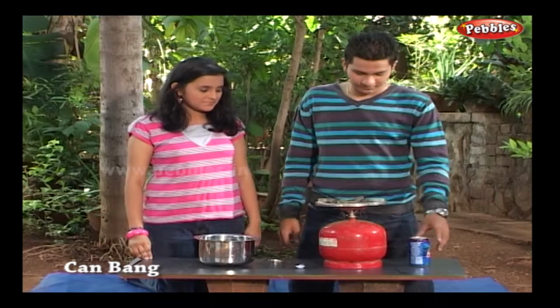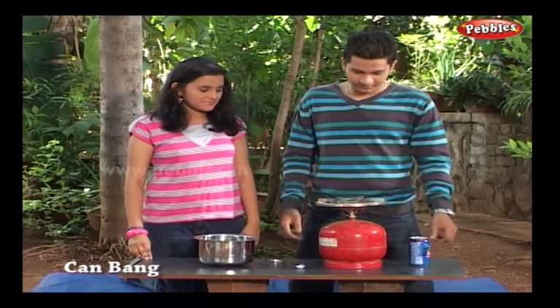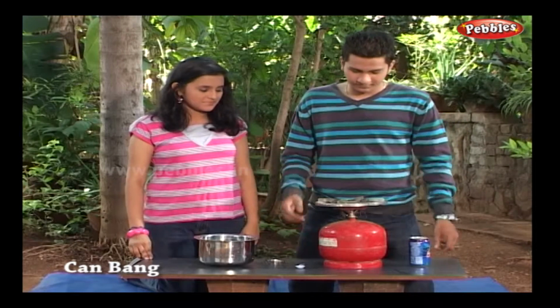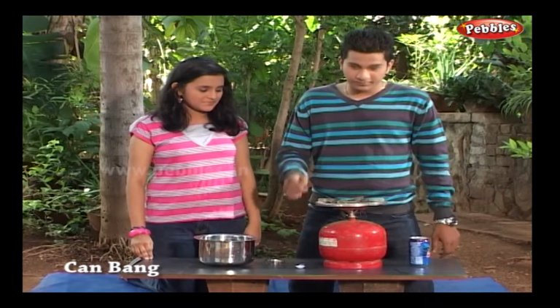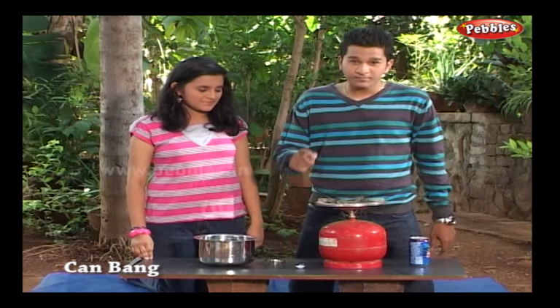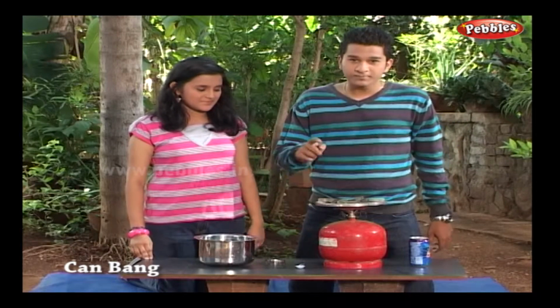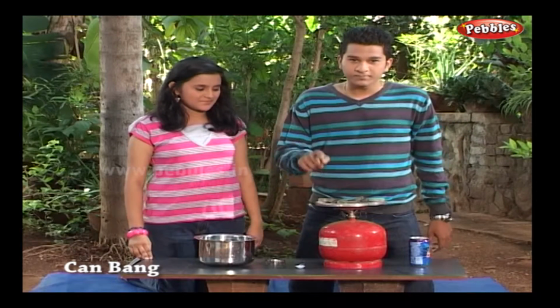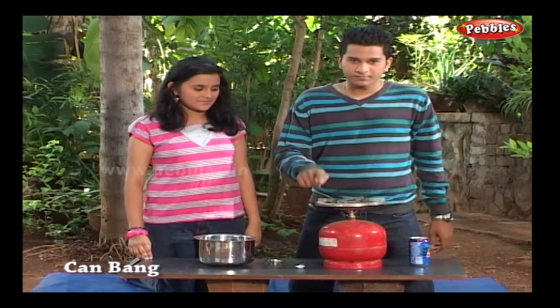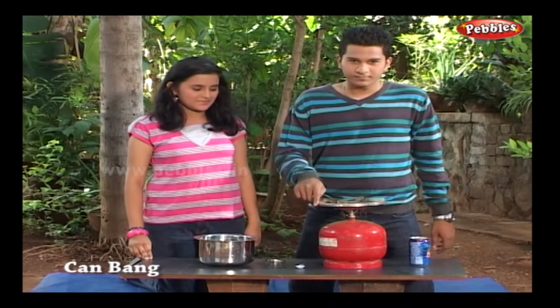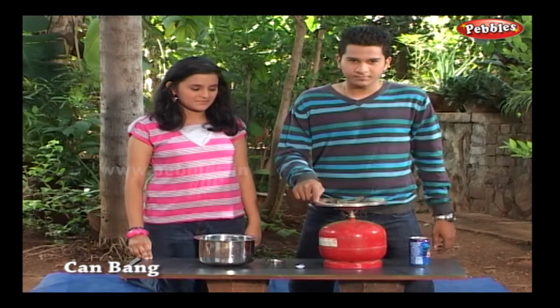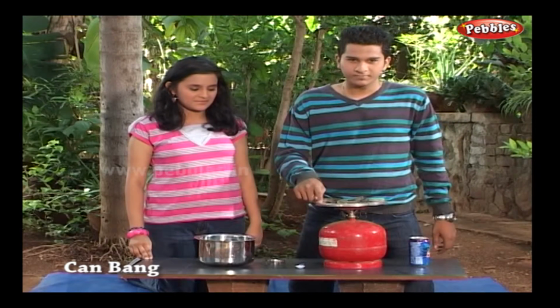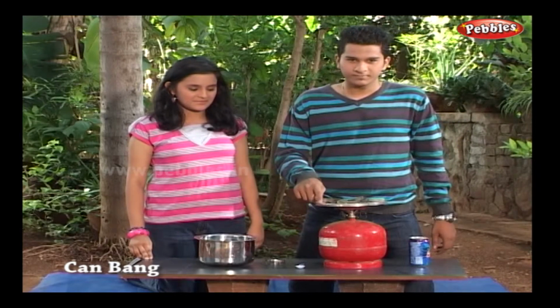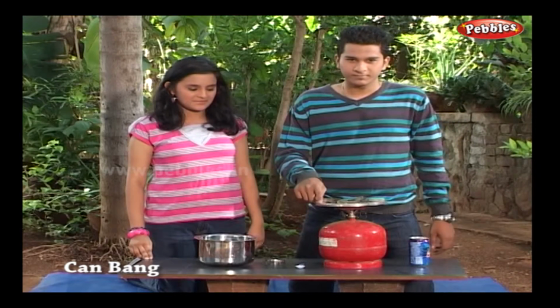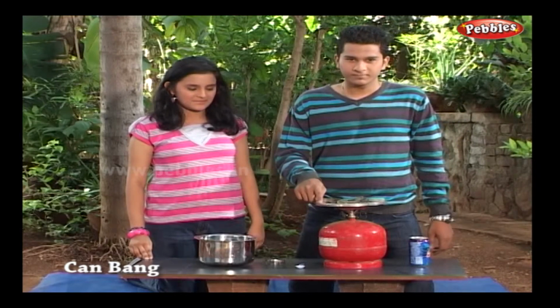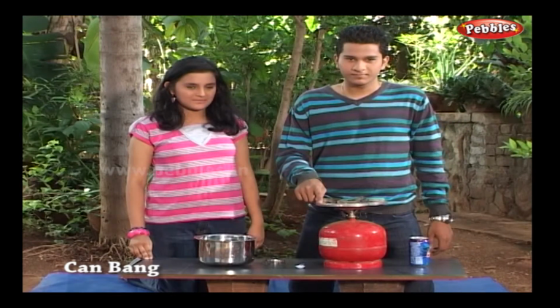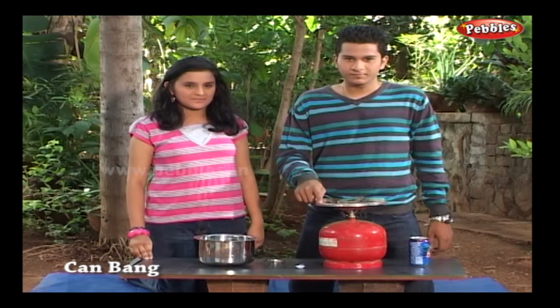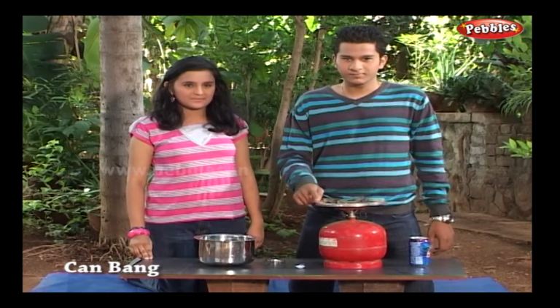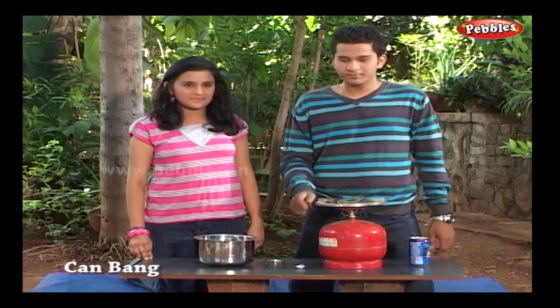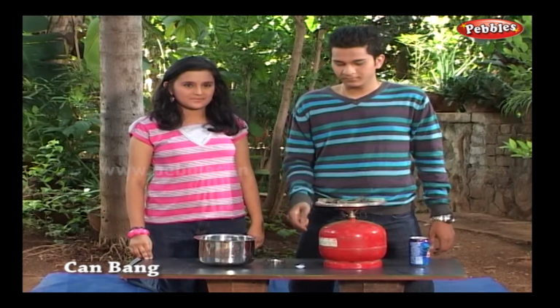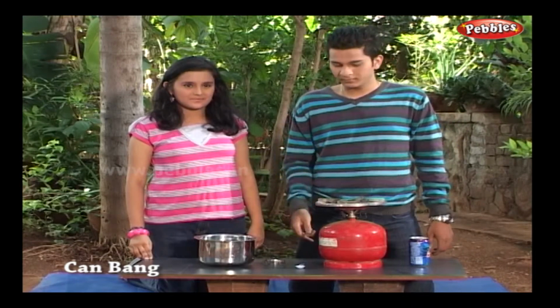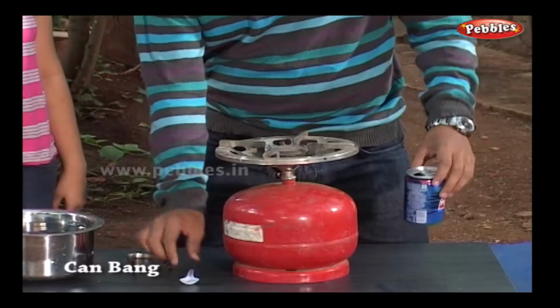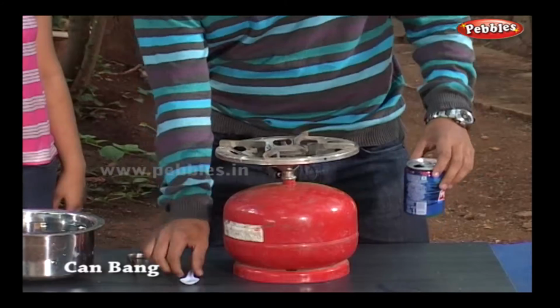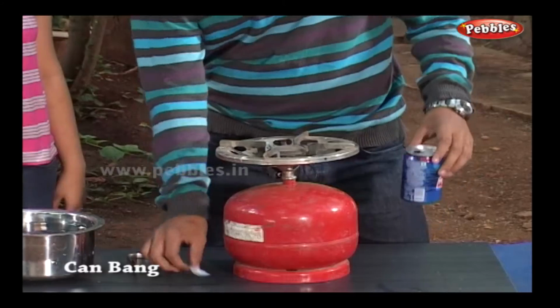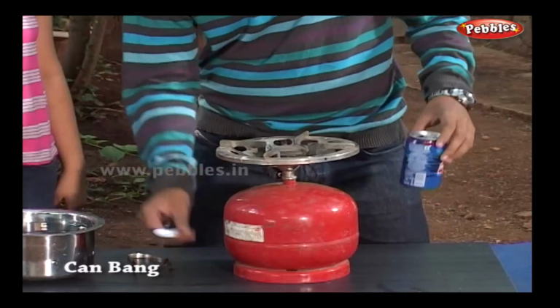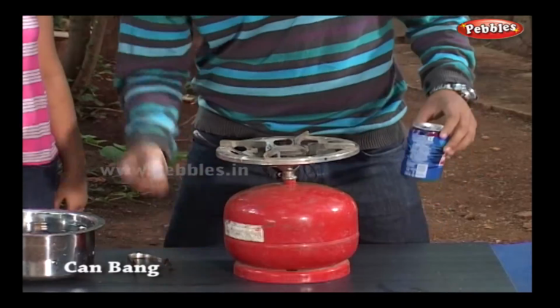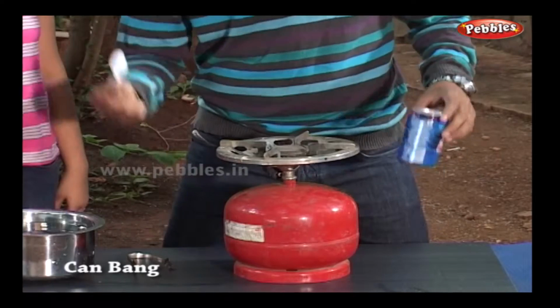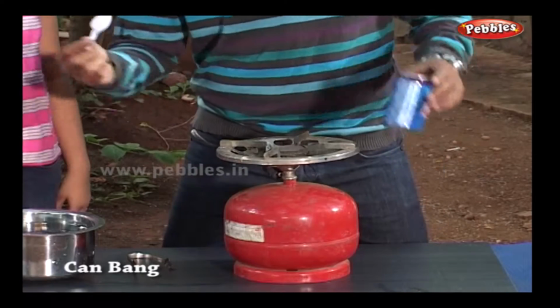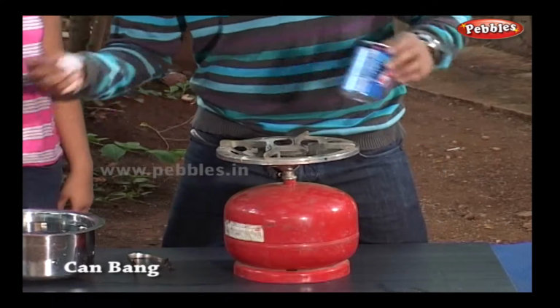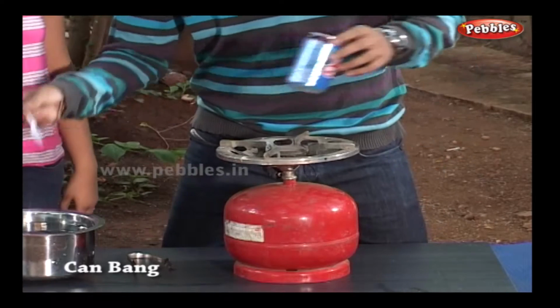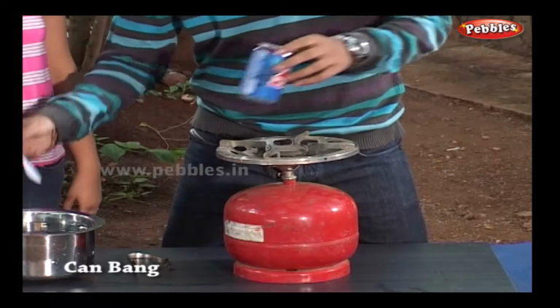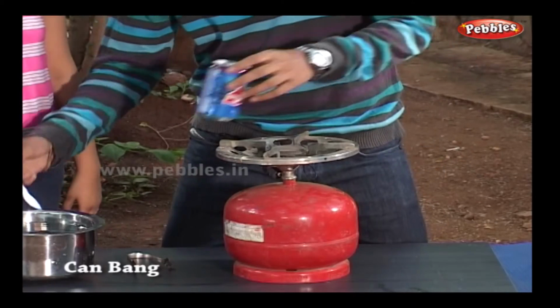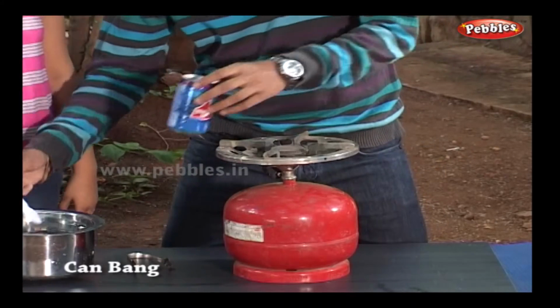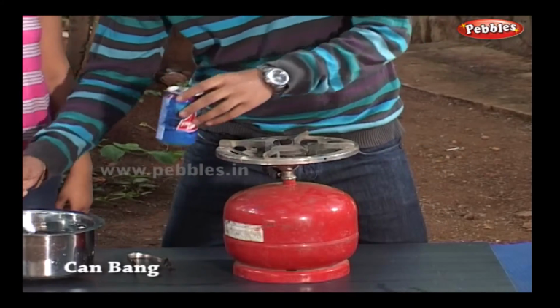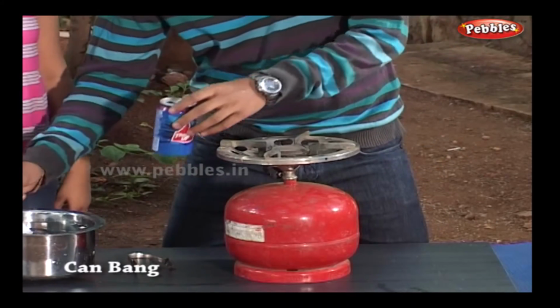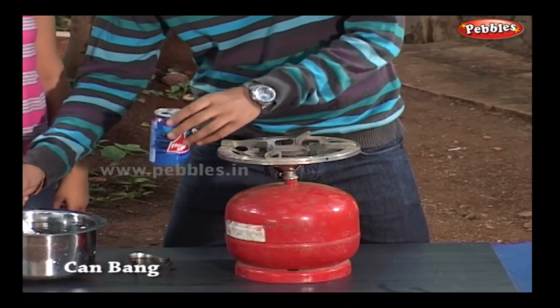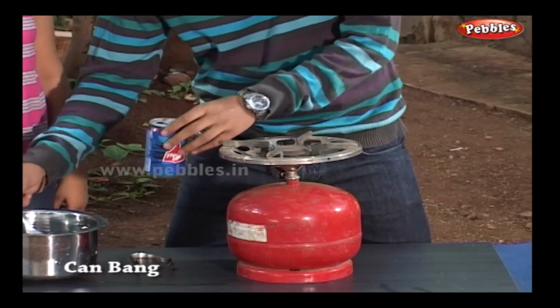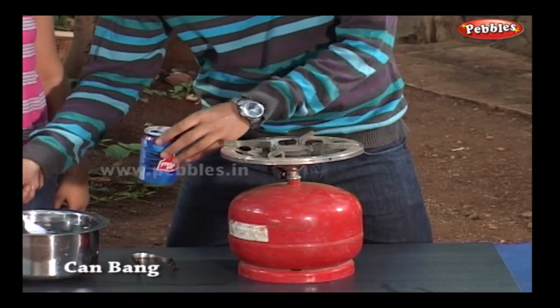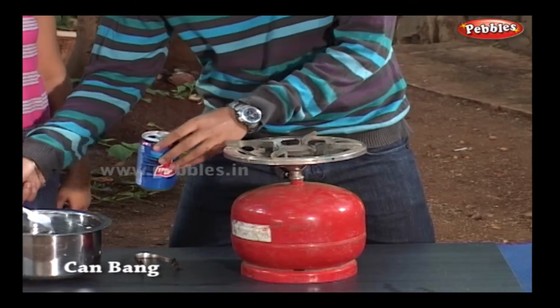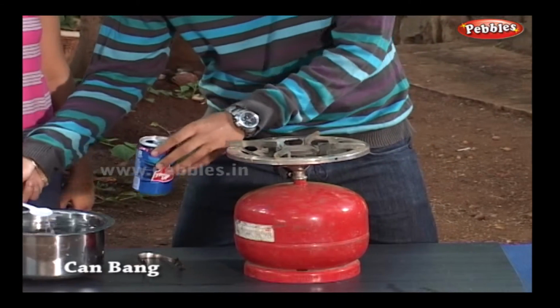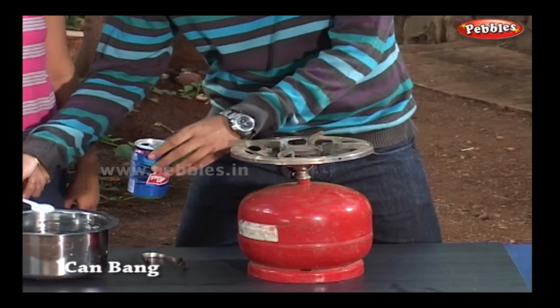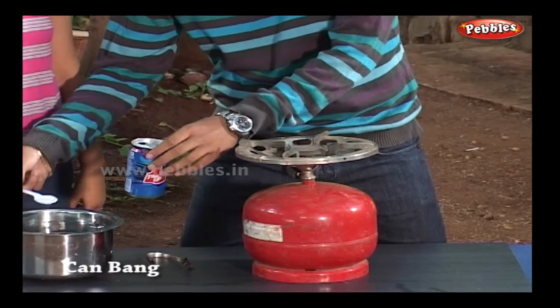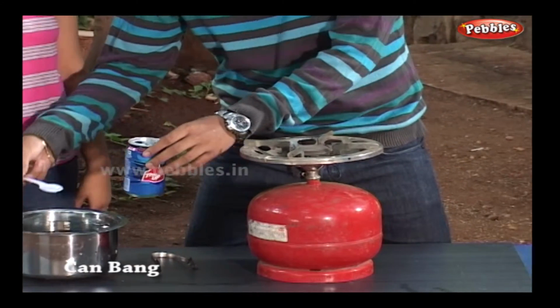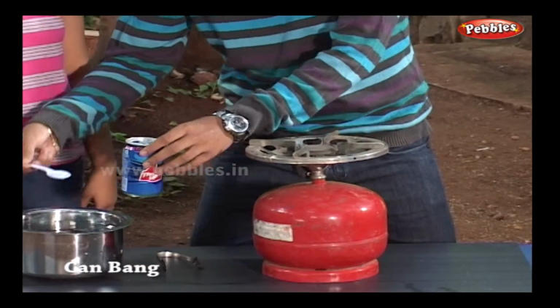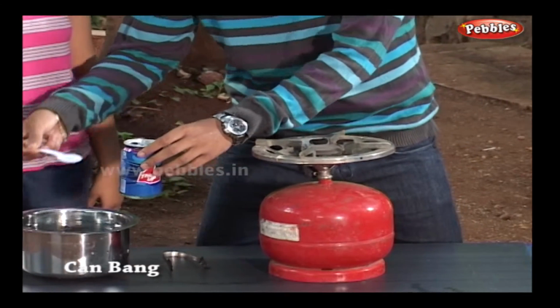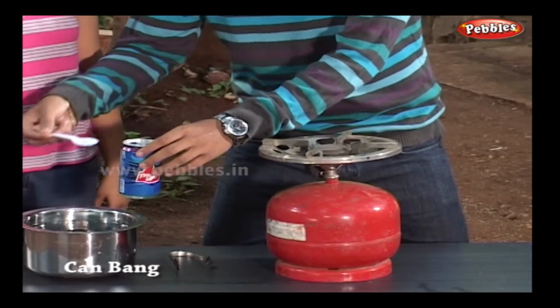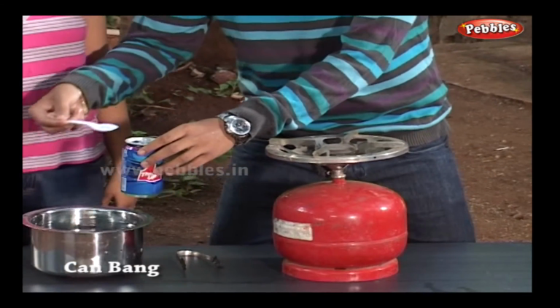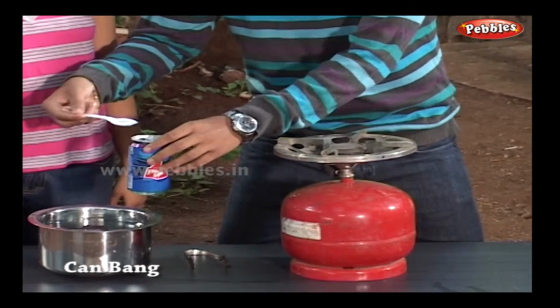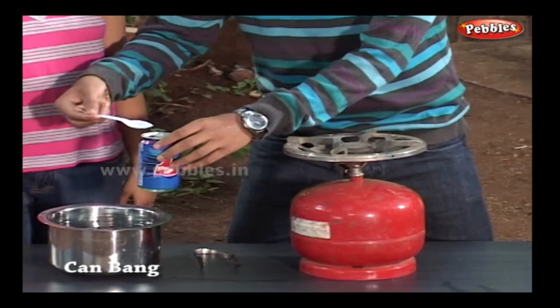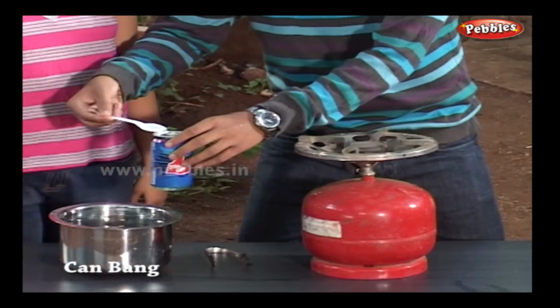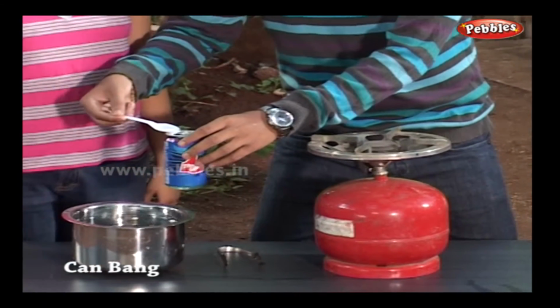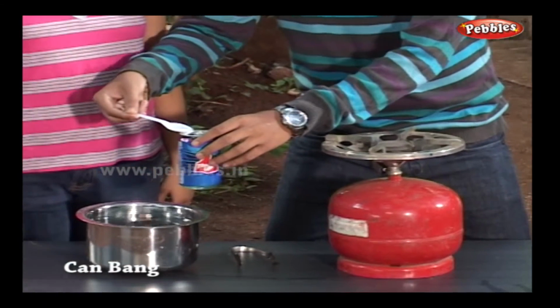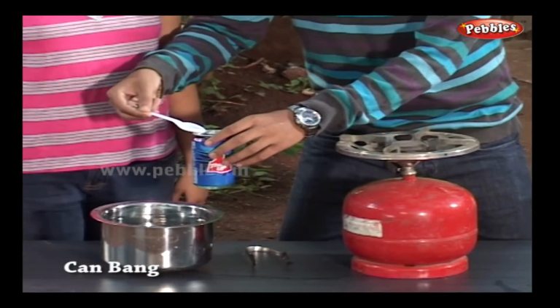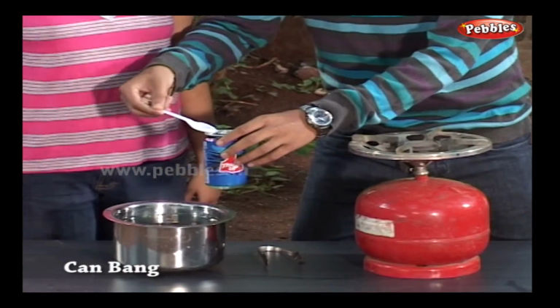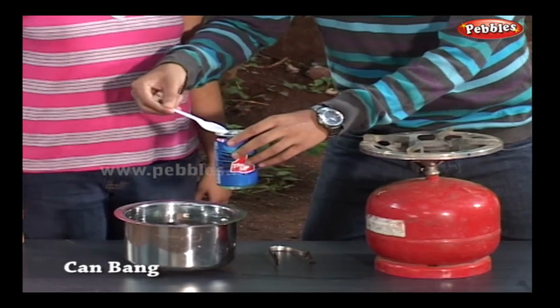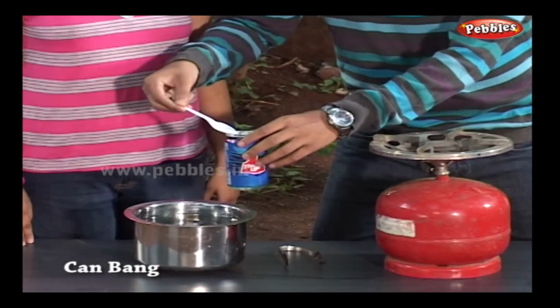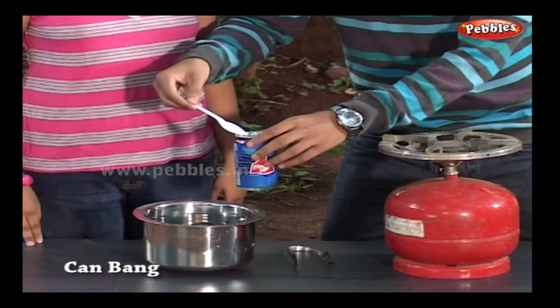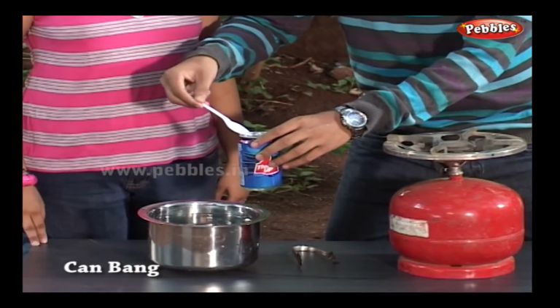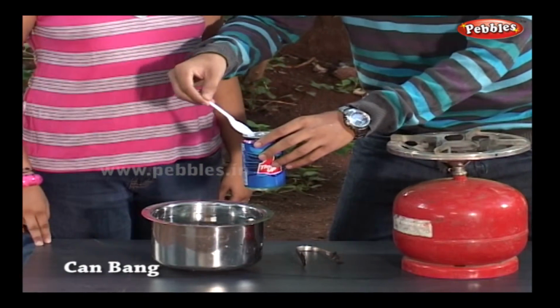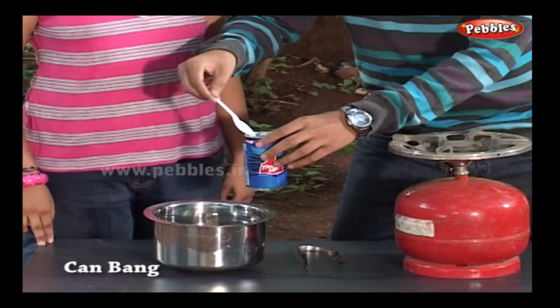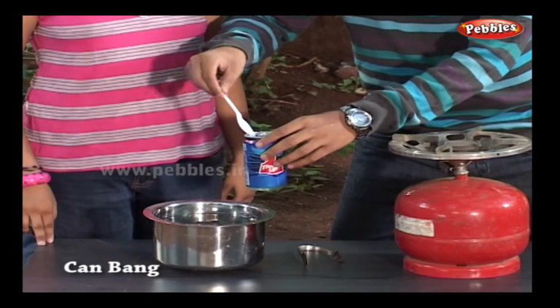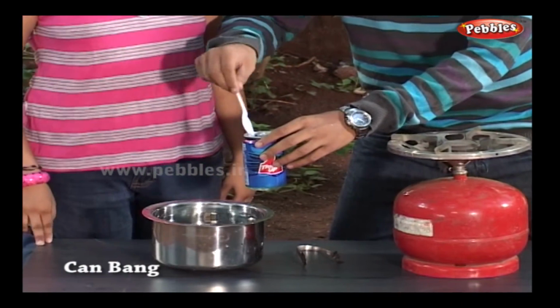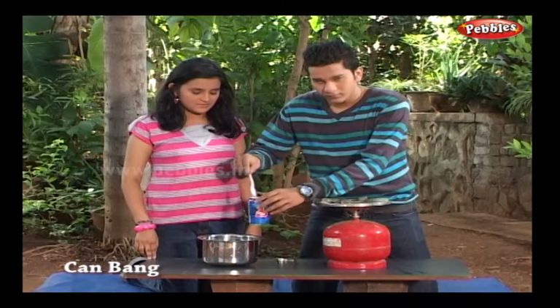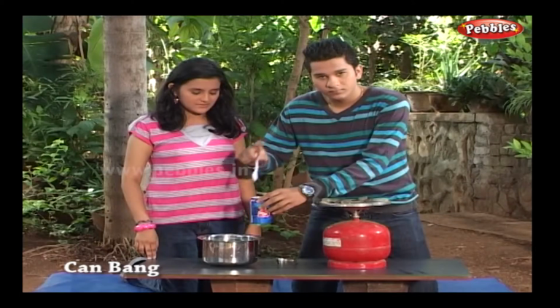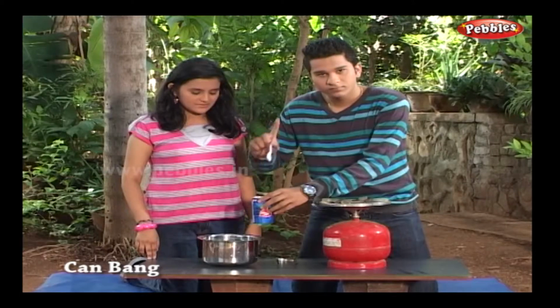Fill the pot with cold water. Put 2 tablespoons of water into the empty can.